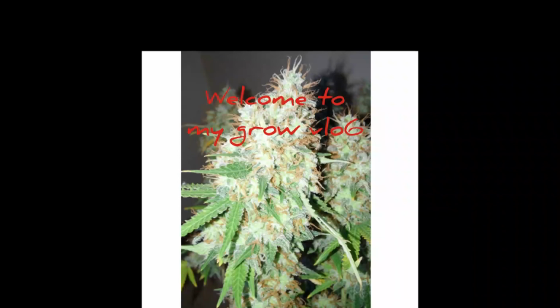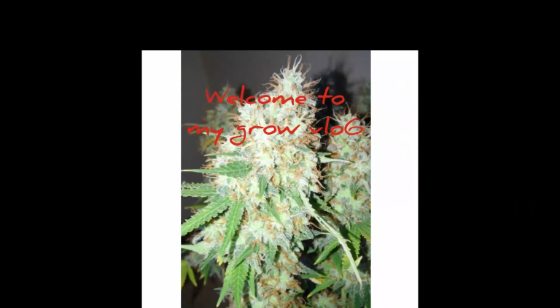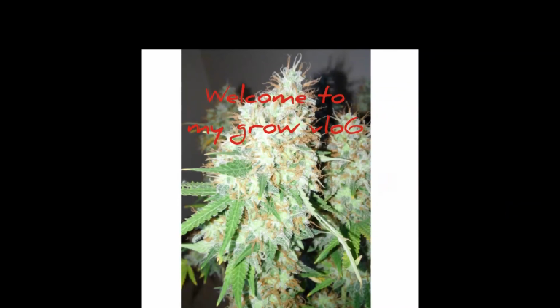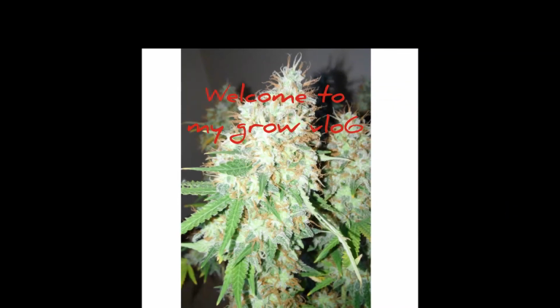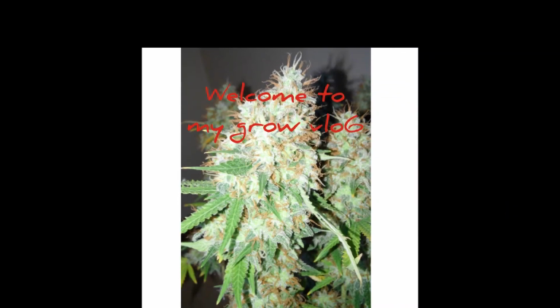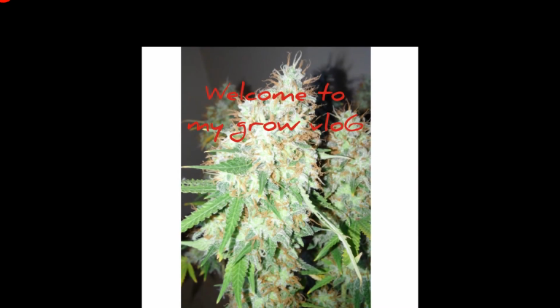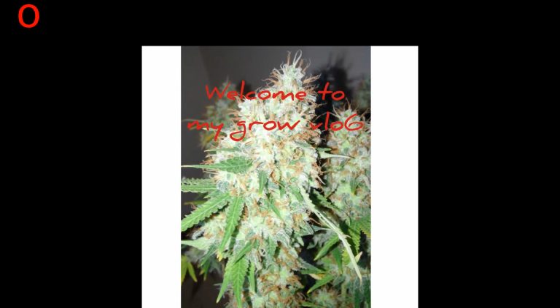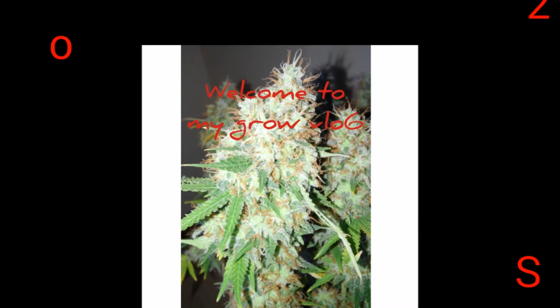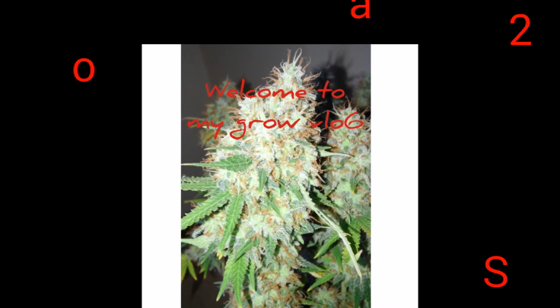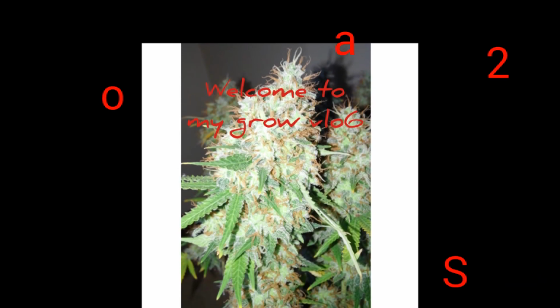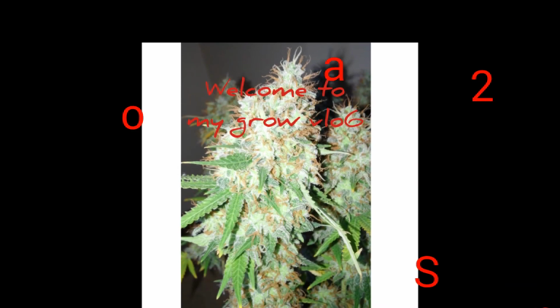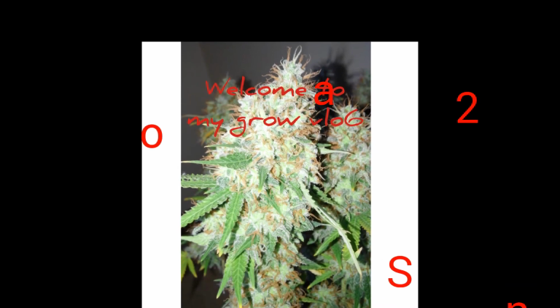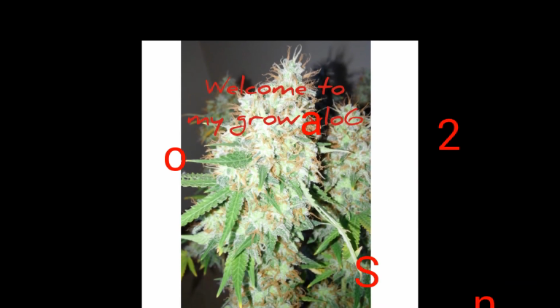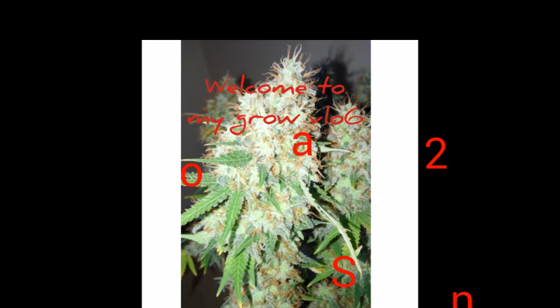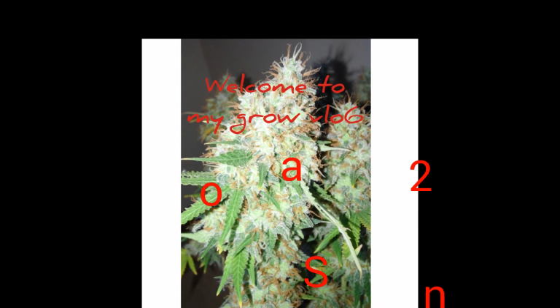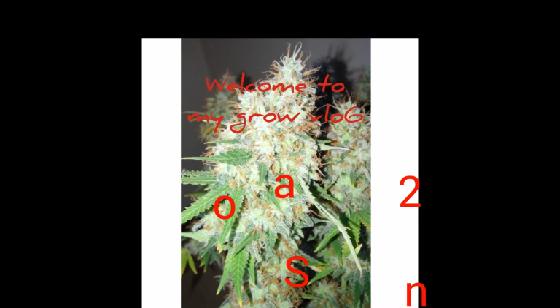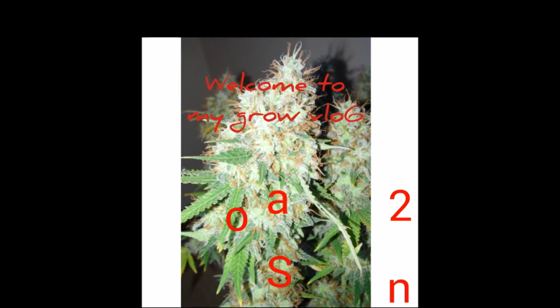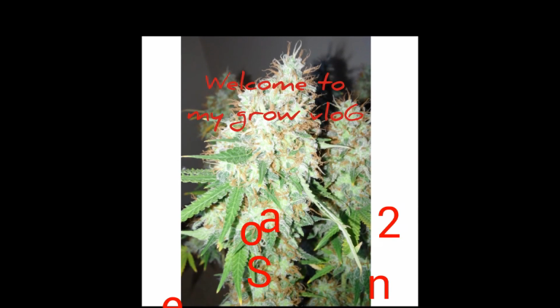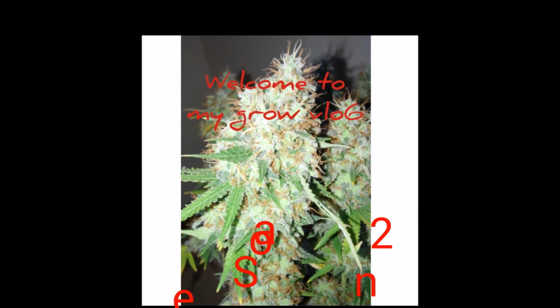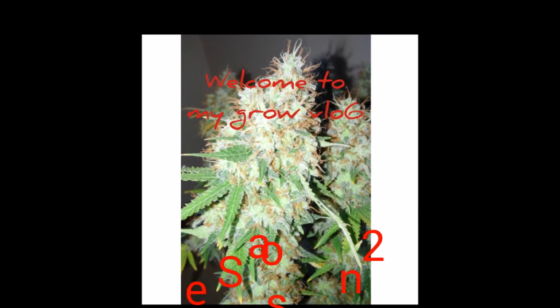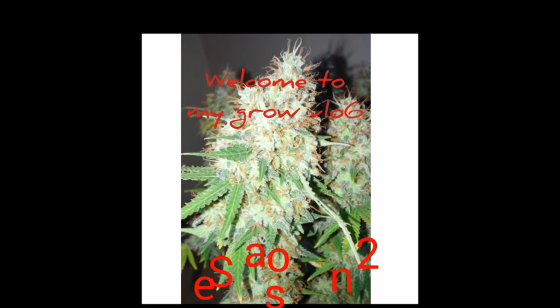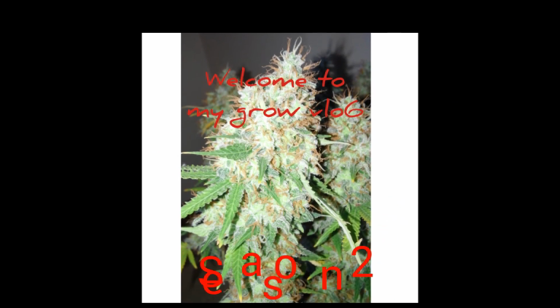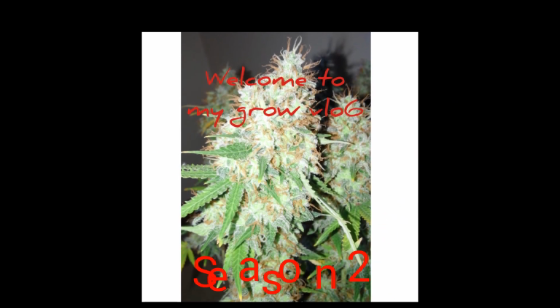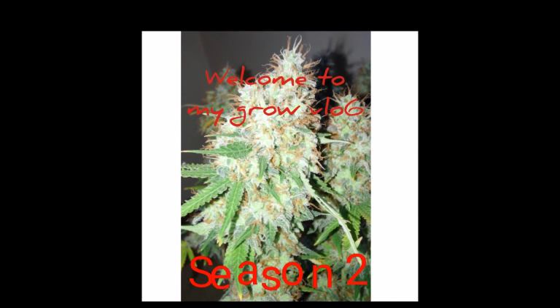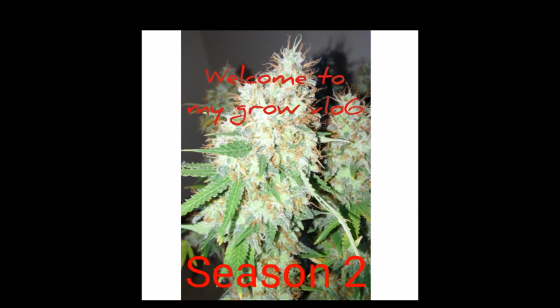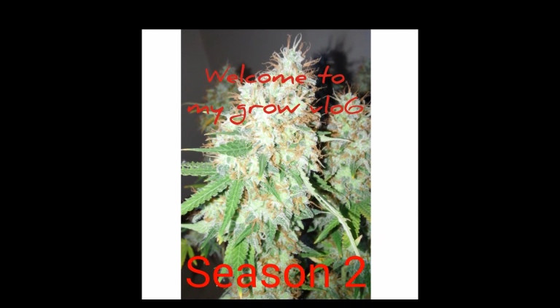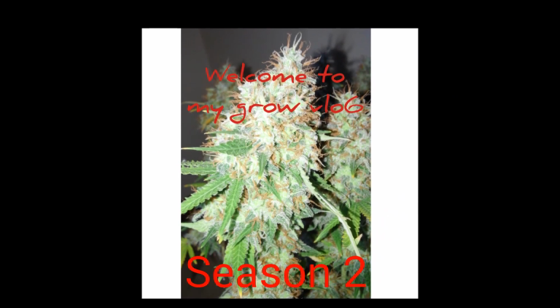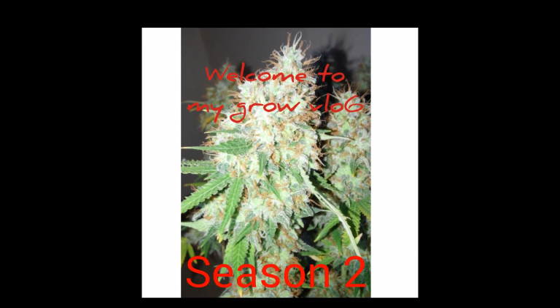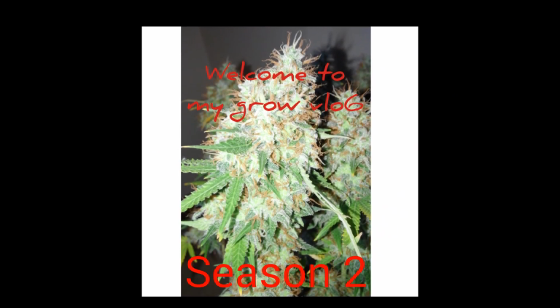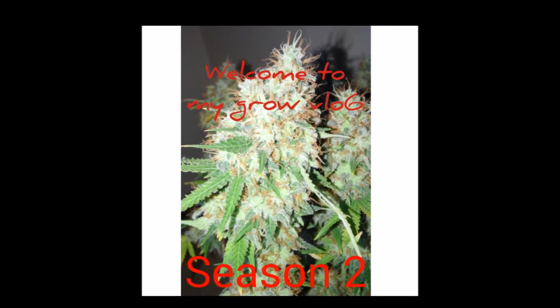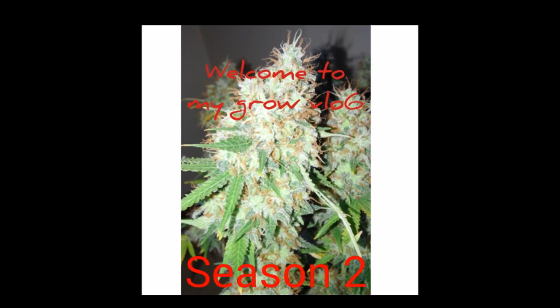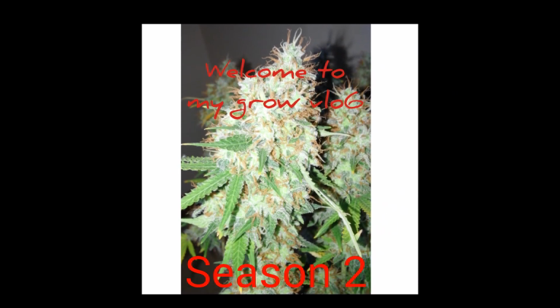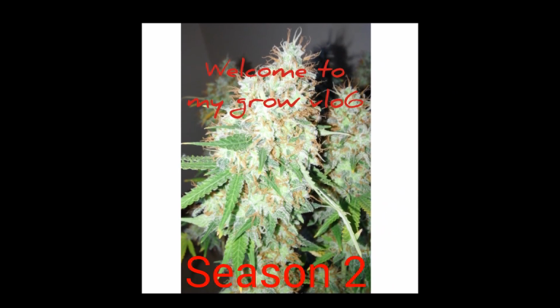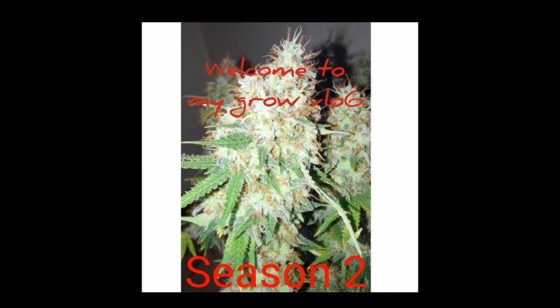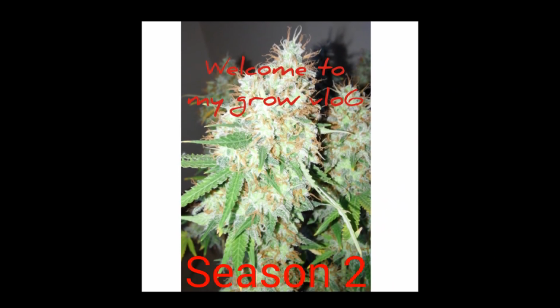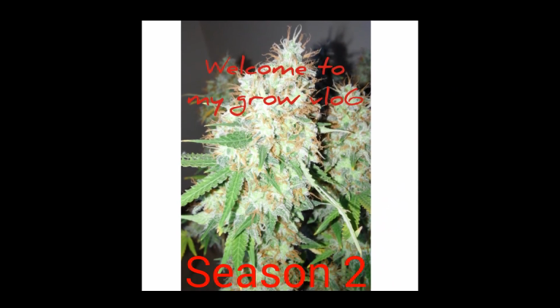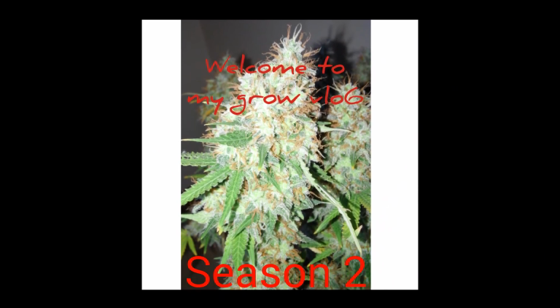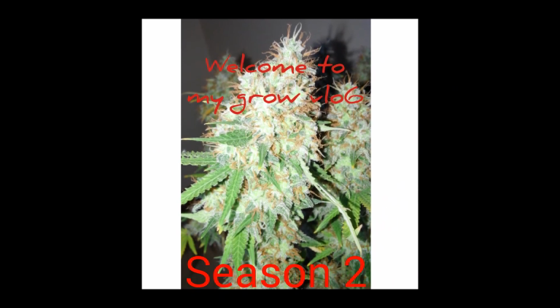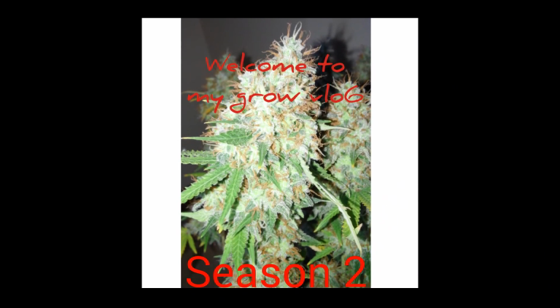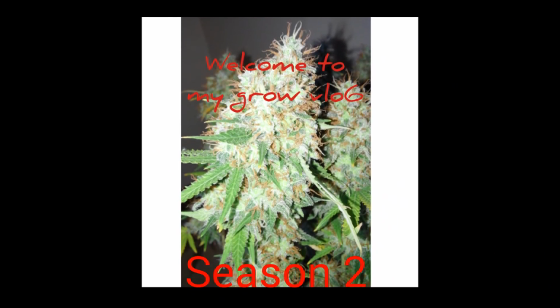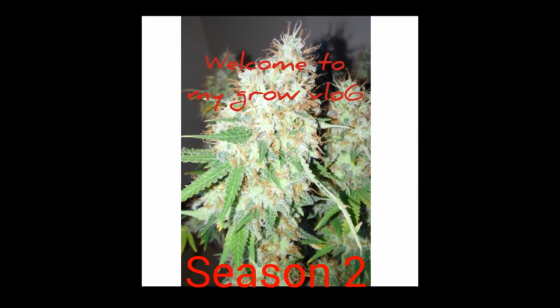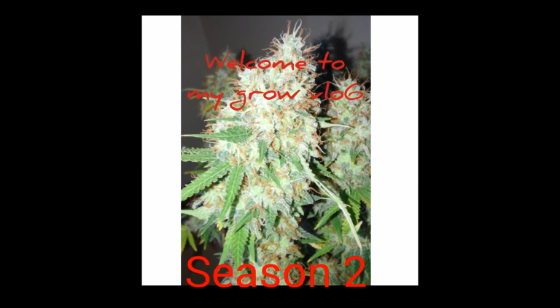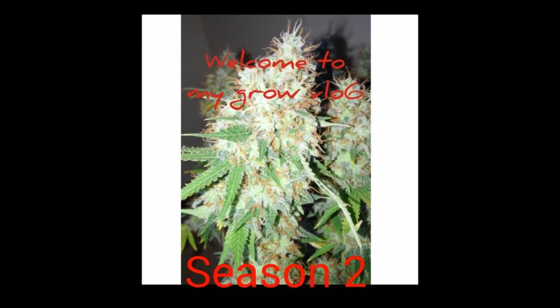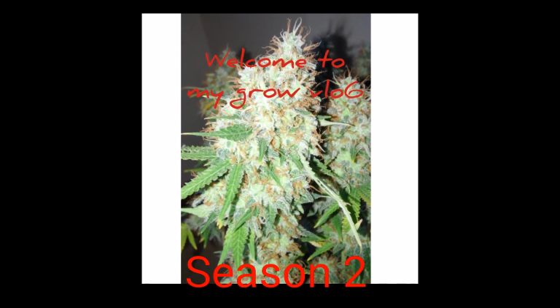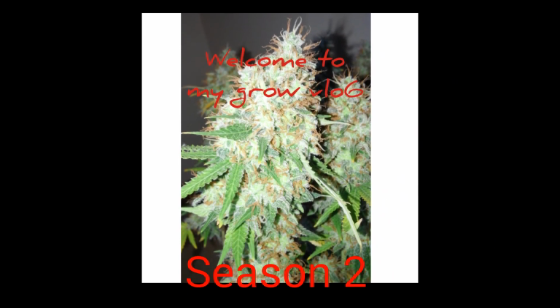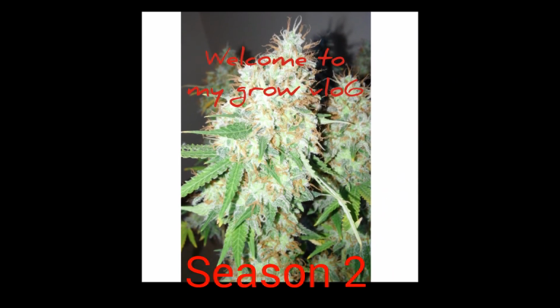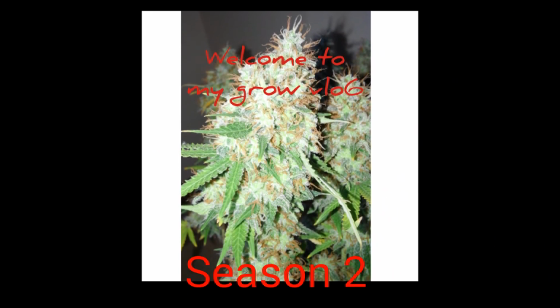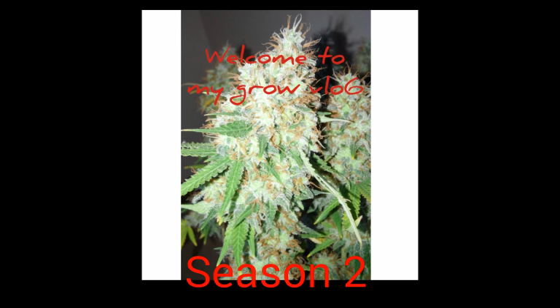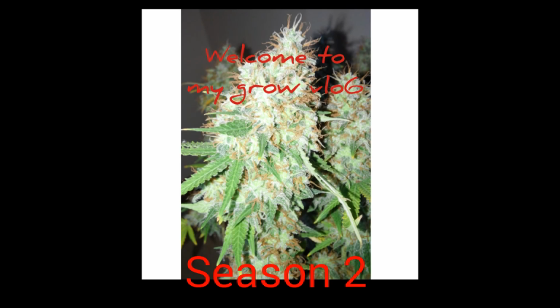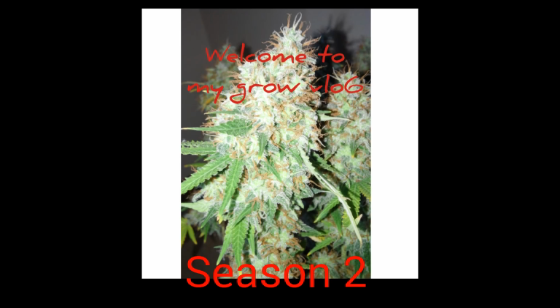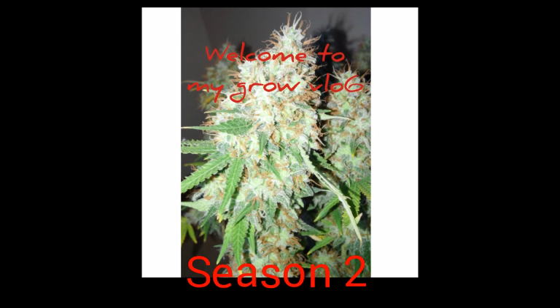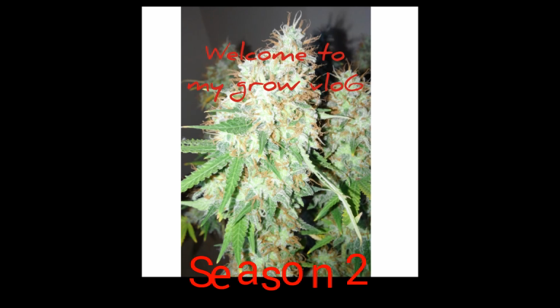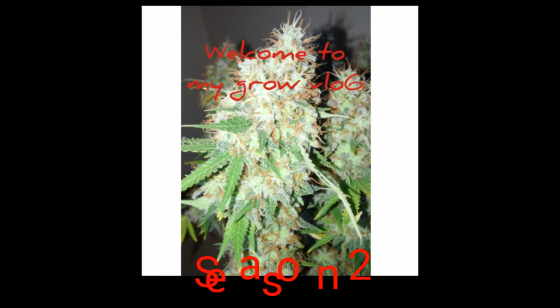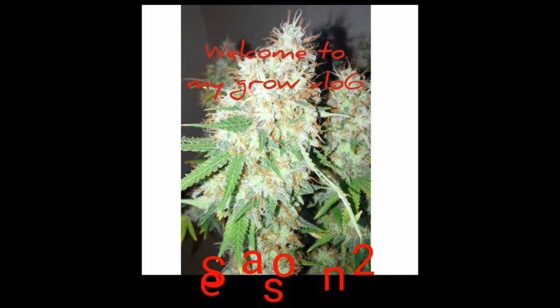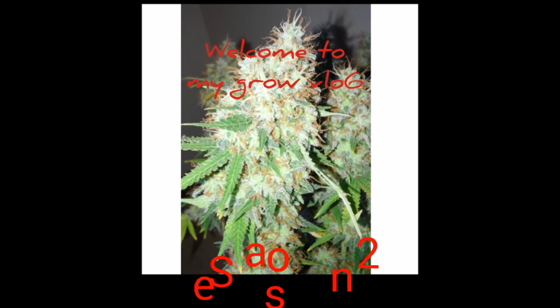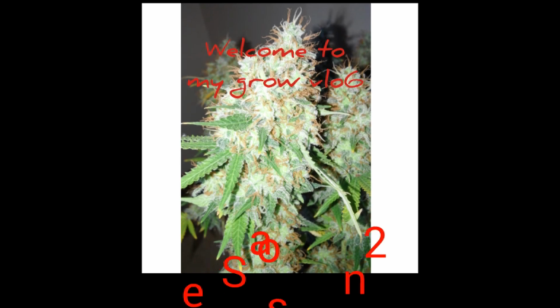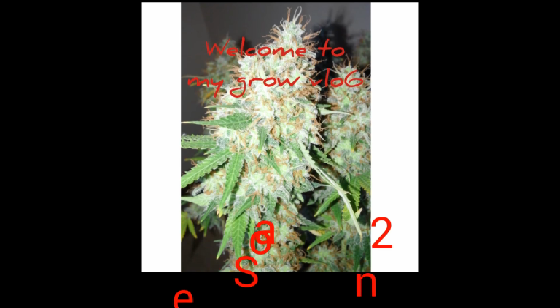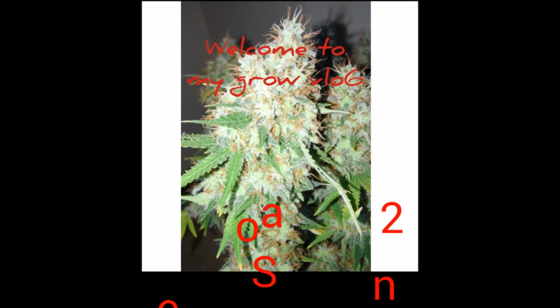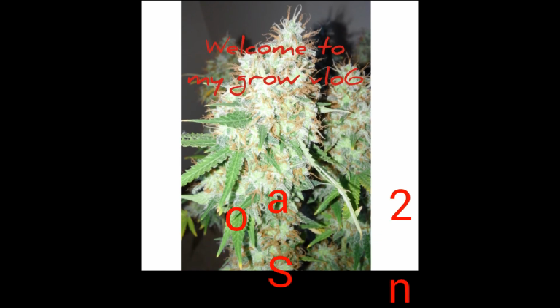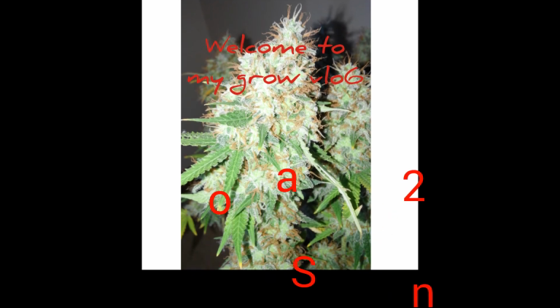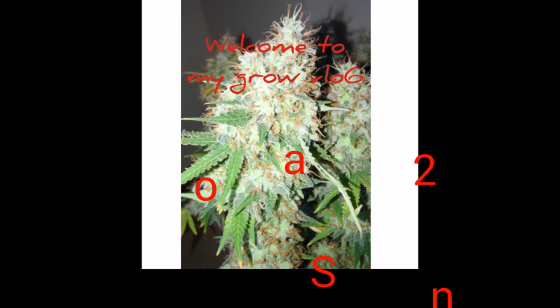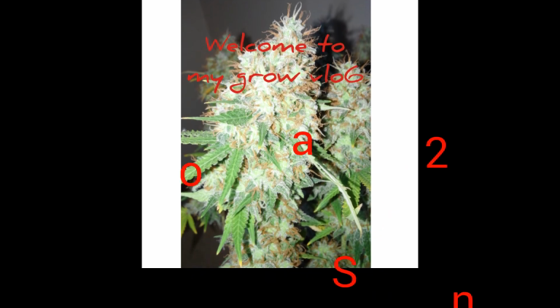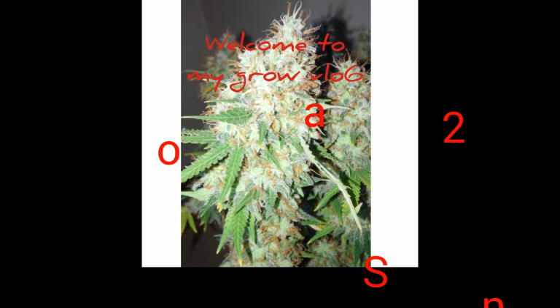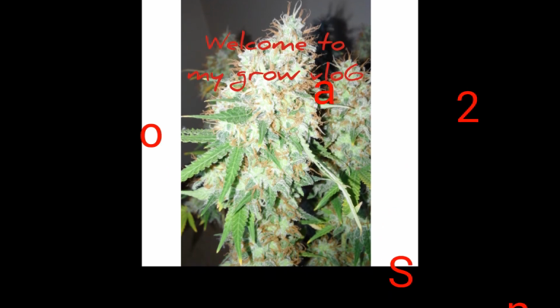Hey, welcome back to my Grow Log. Thanks in advance for all your likes, shares, comments, and subscribes.